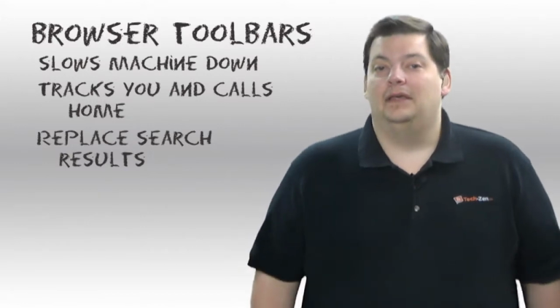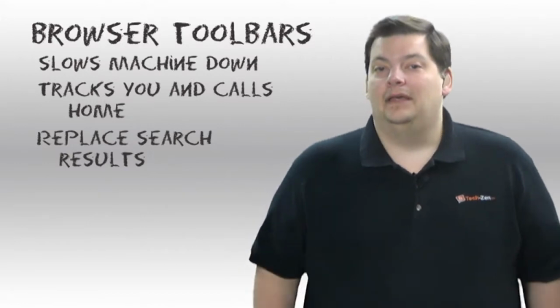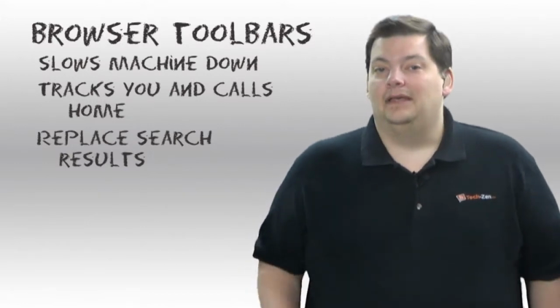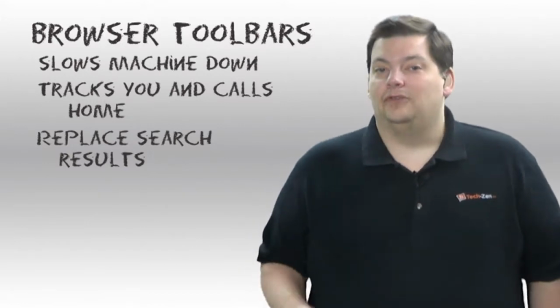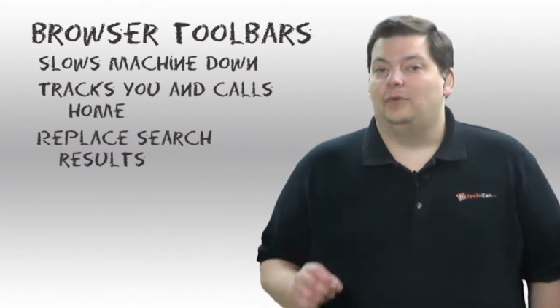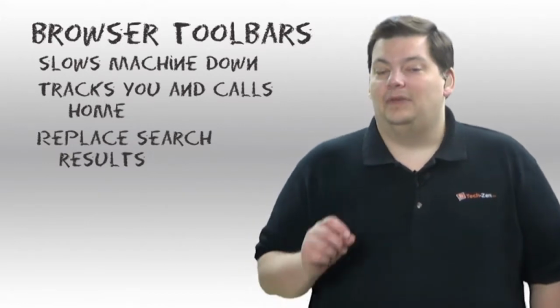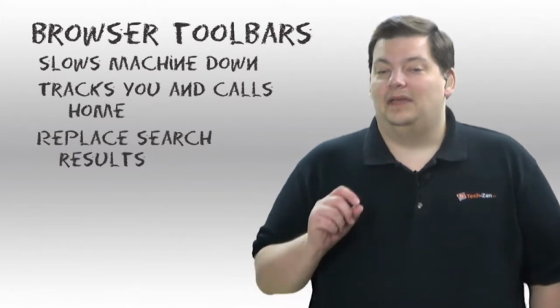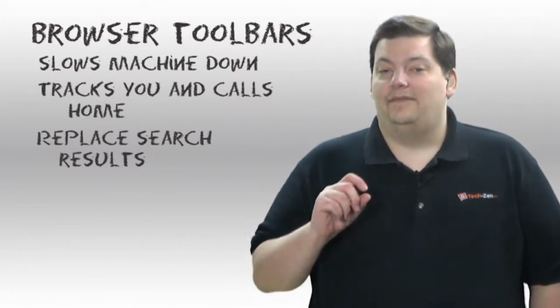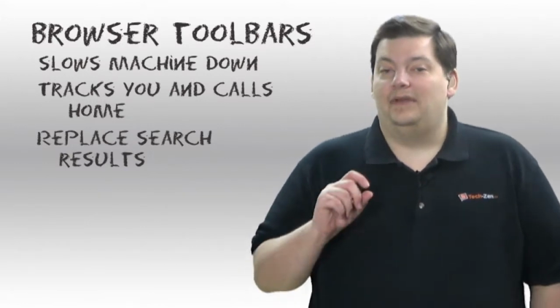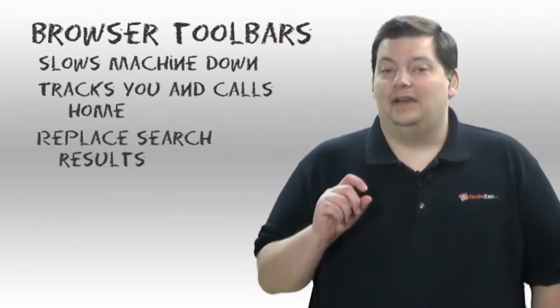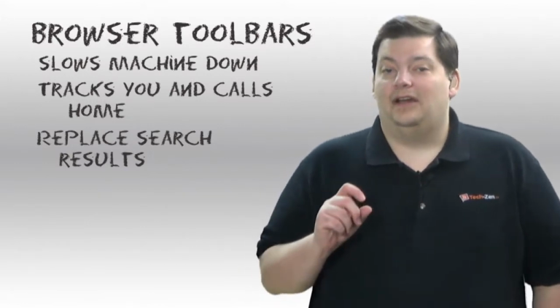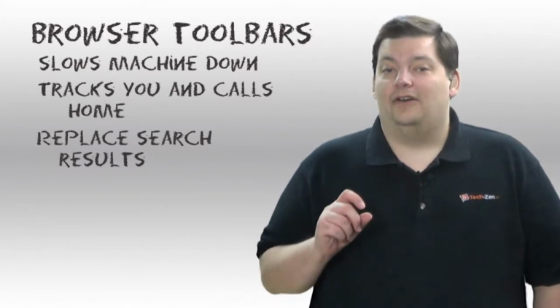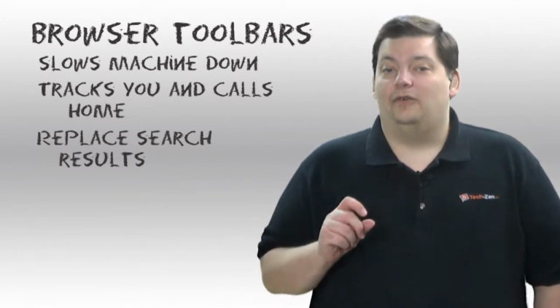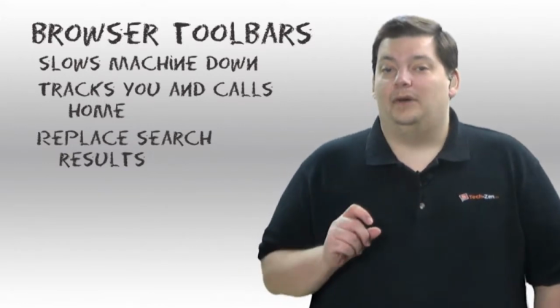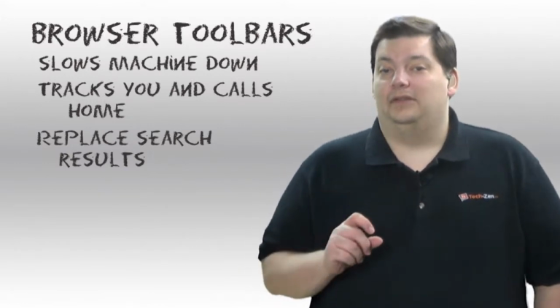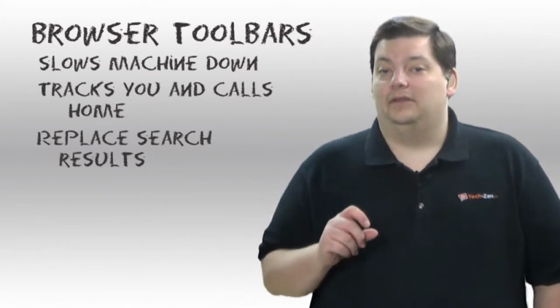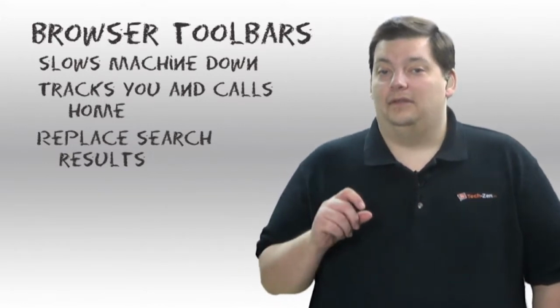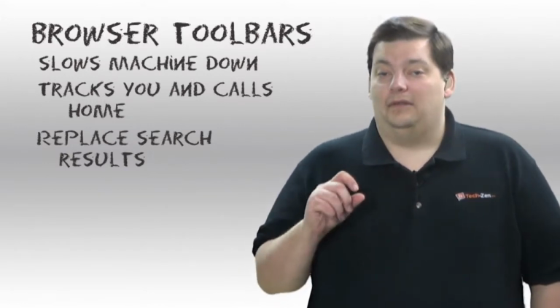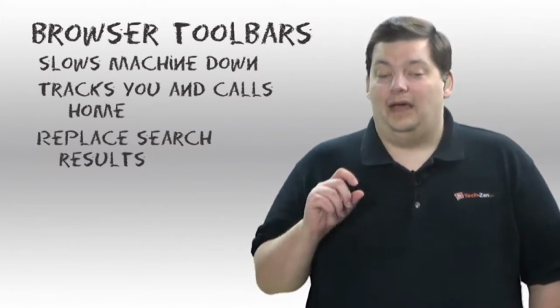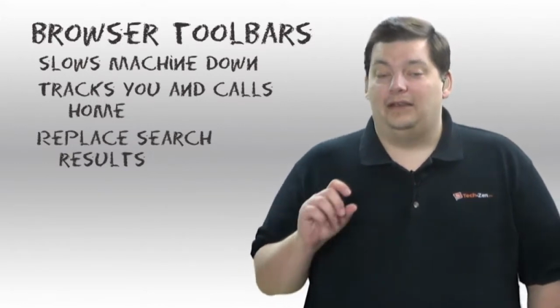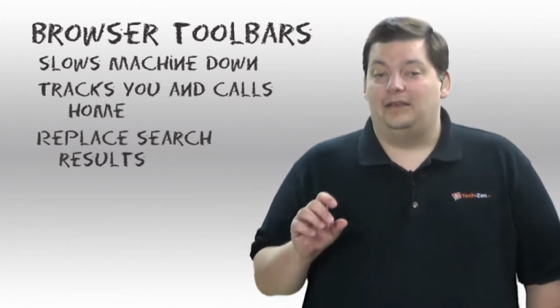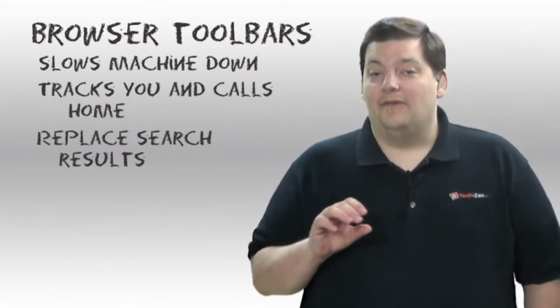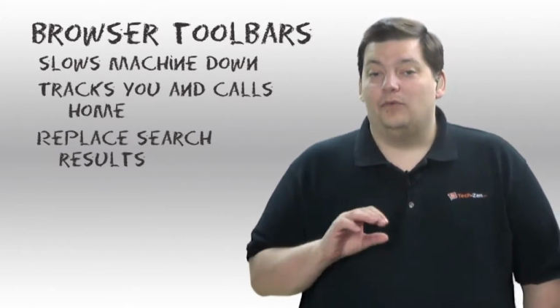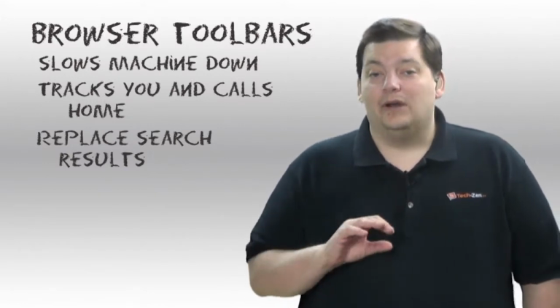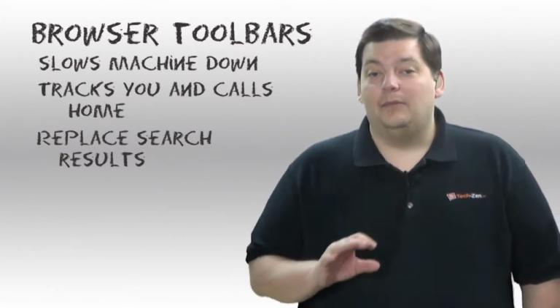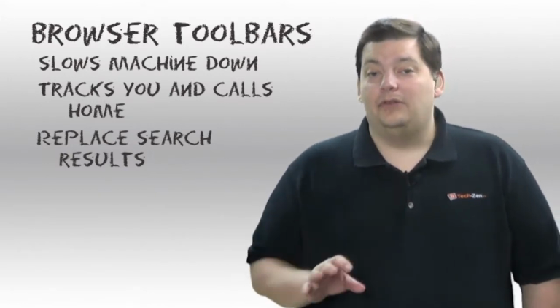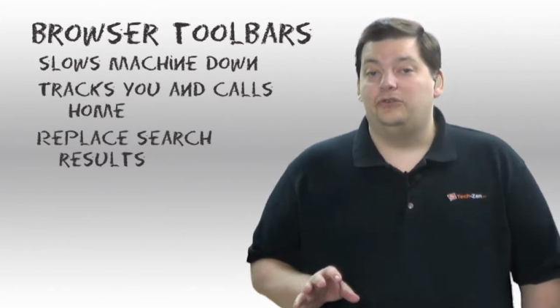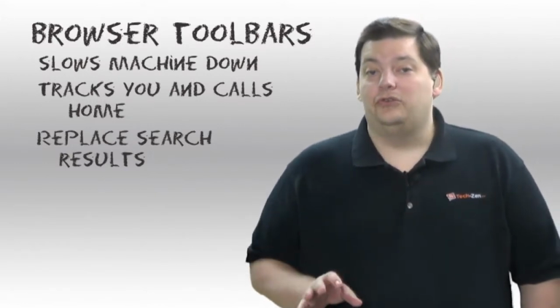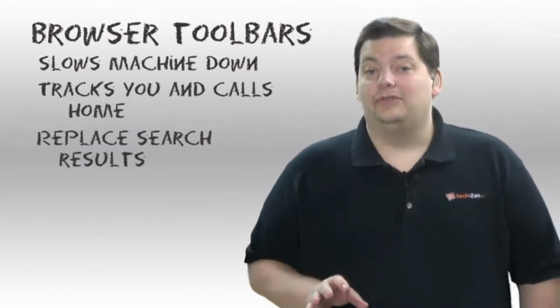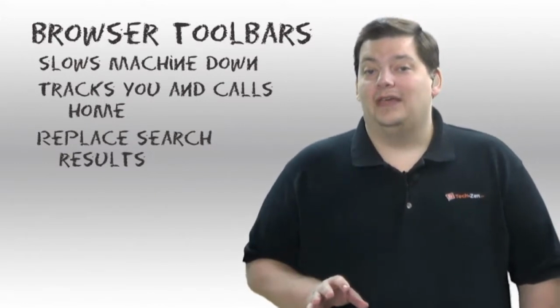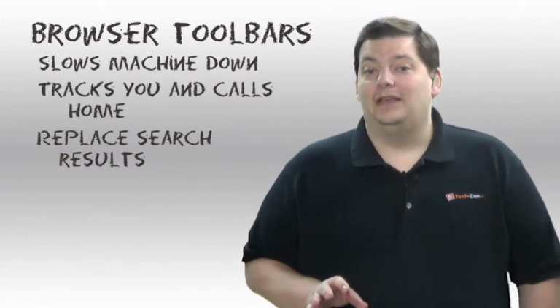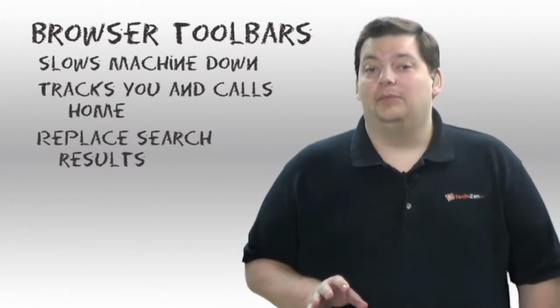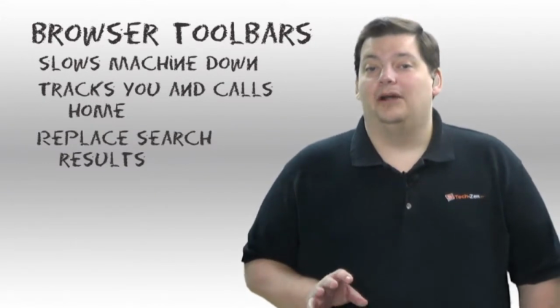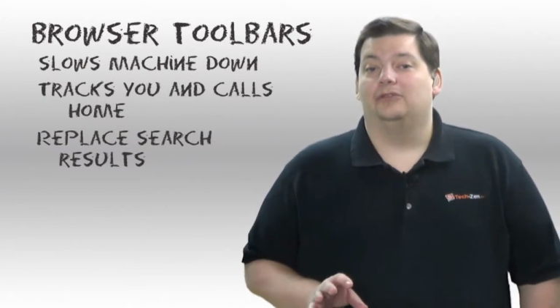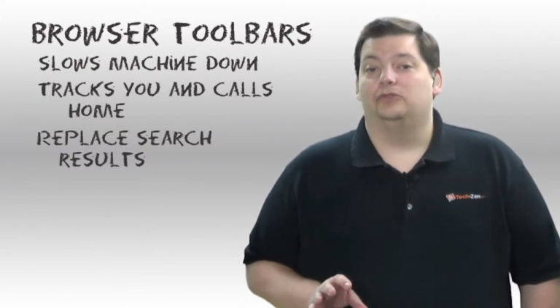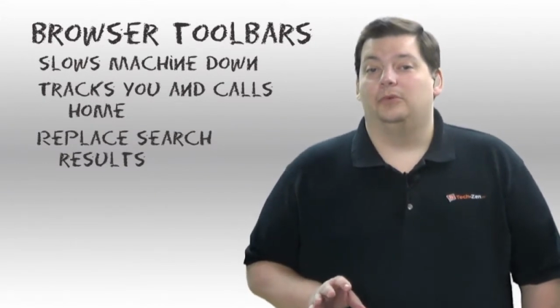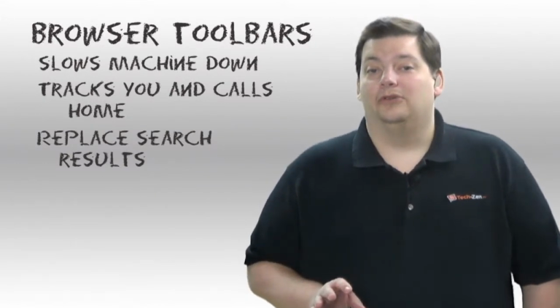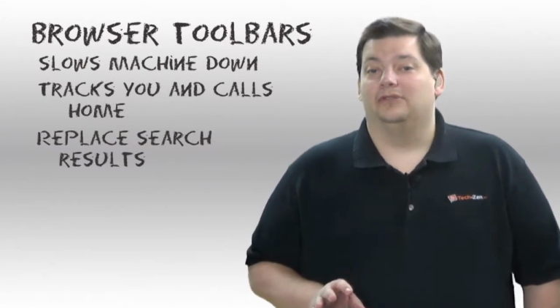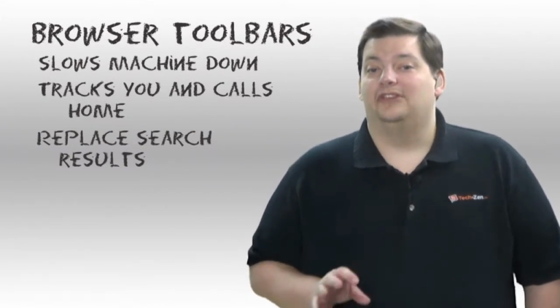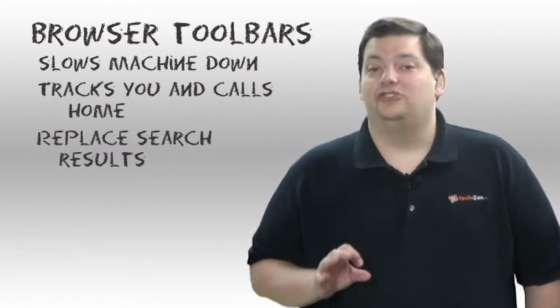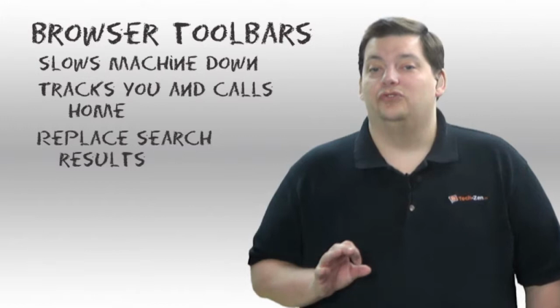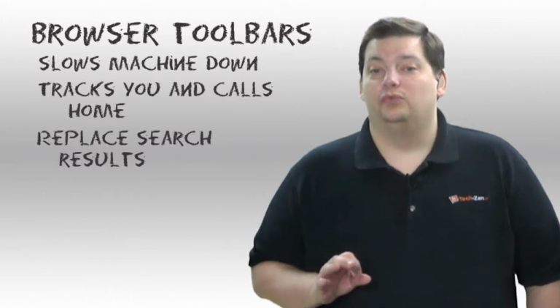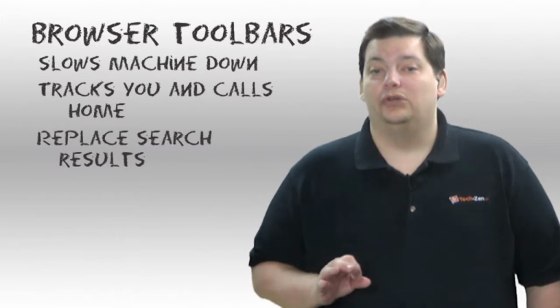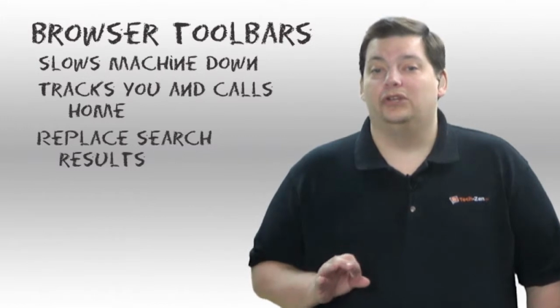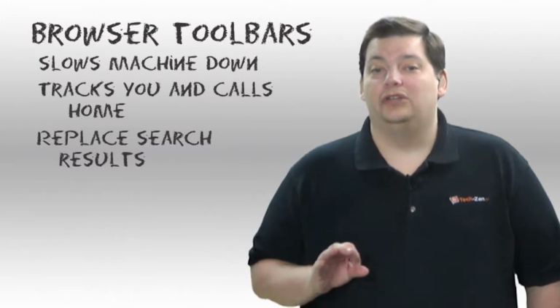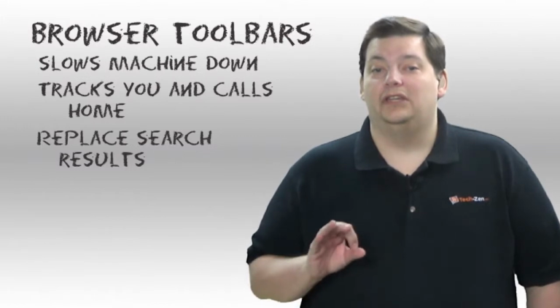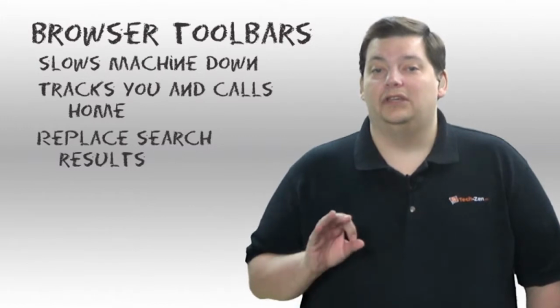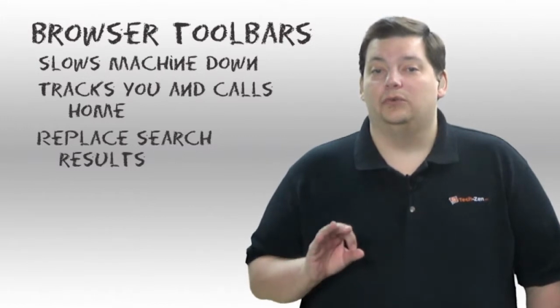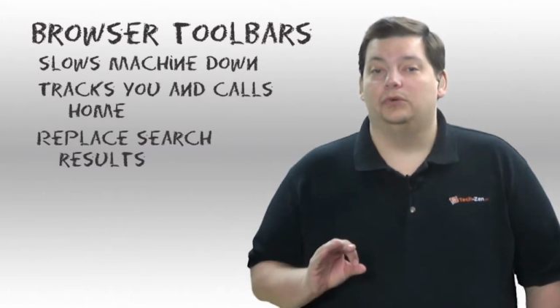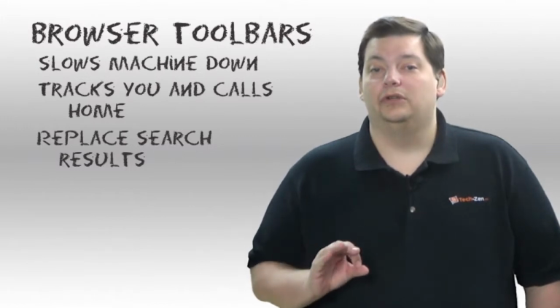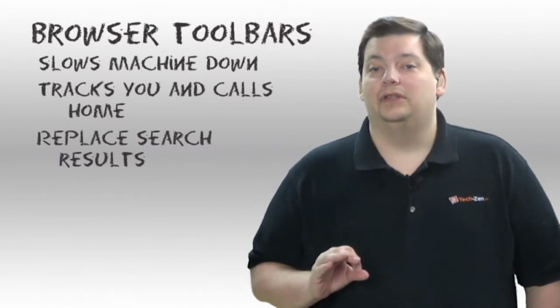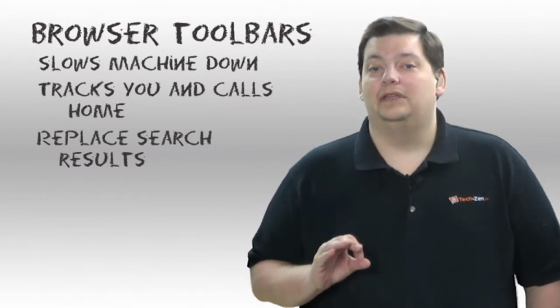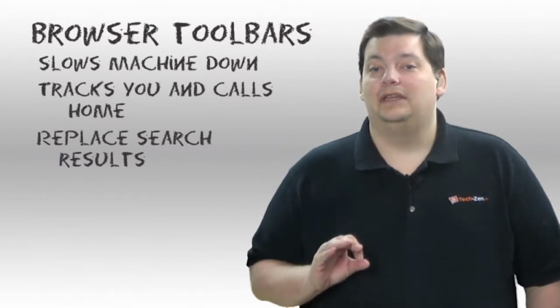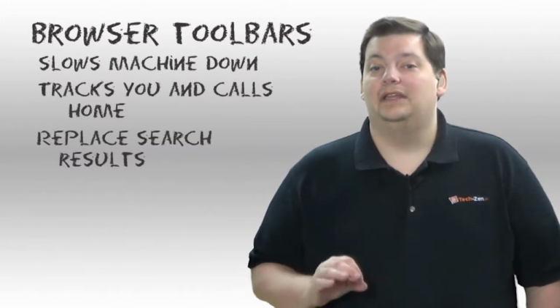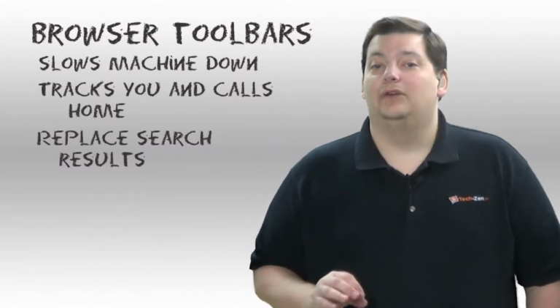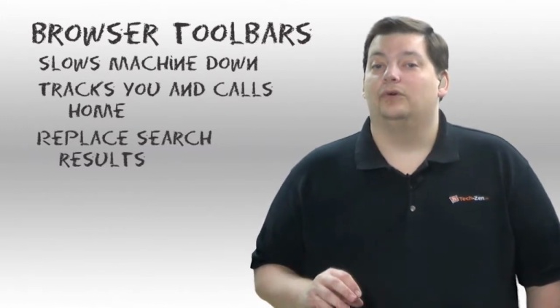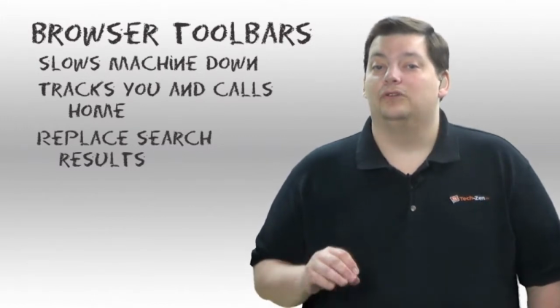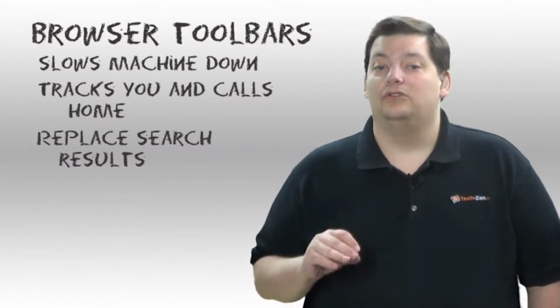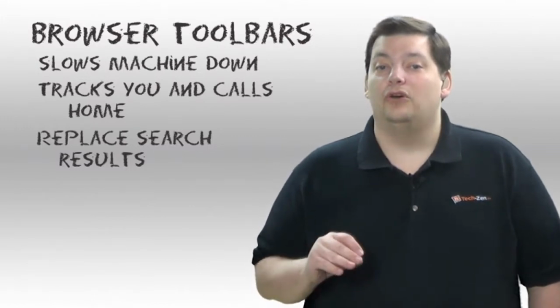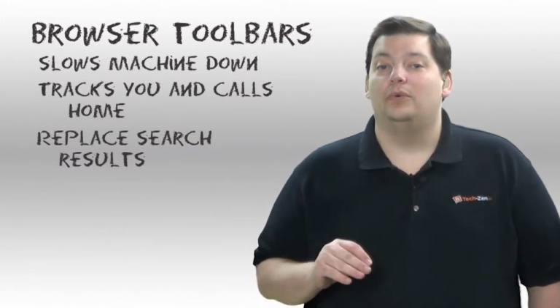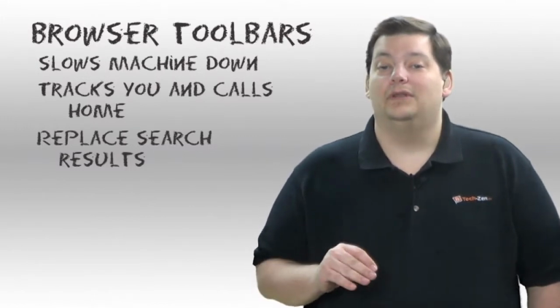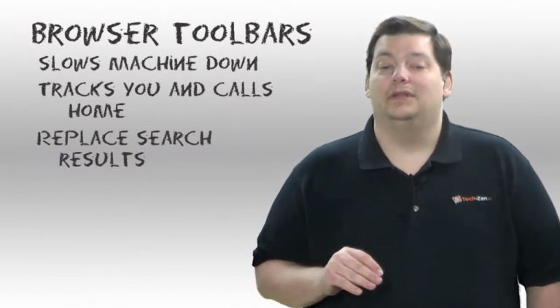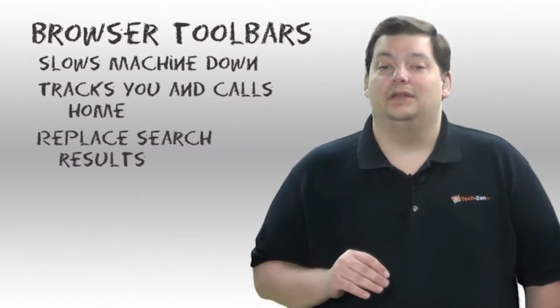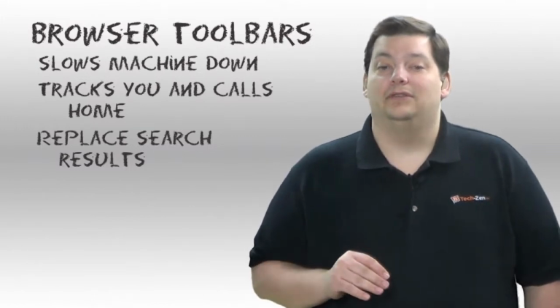So you have to be very careful about this. I'd never recommend you use any browser toolbars unless you really, really need it or you know exactly what it is.